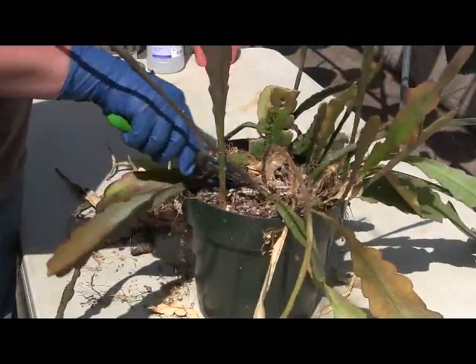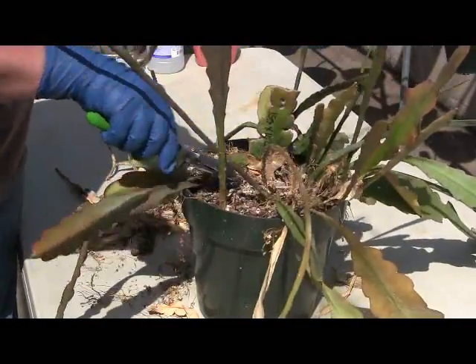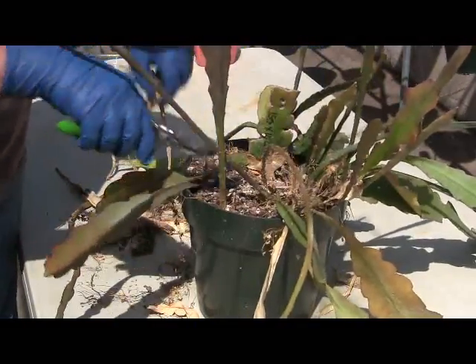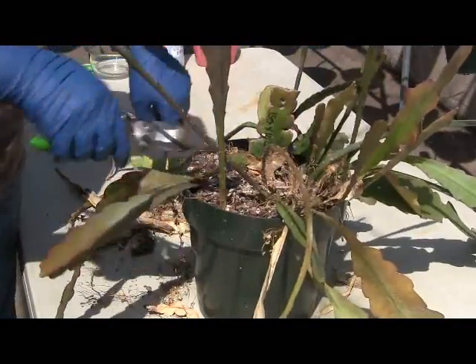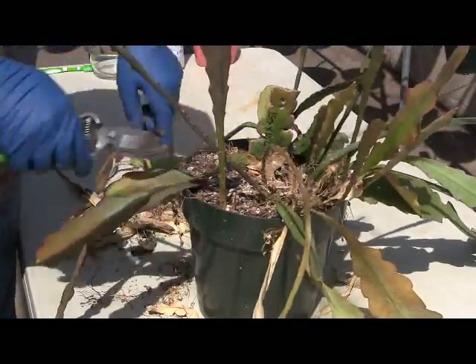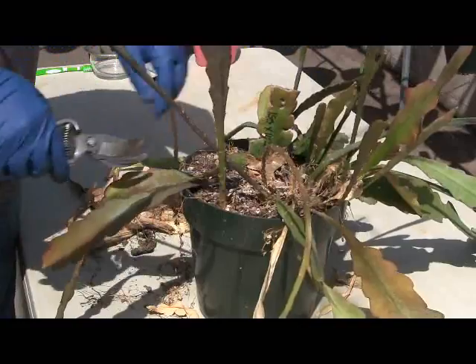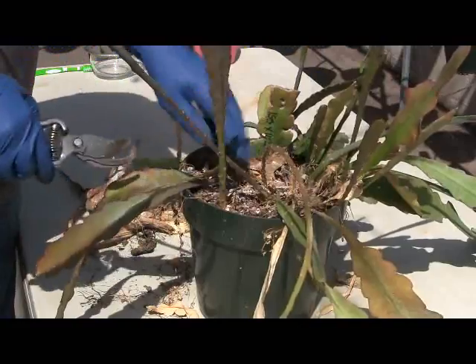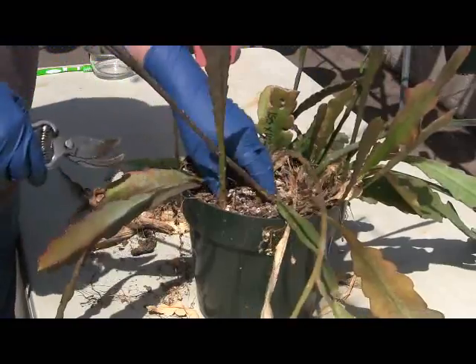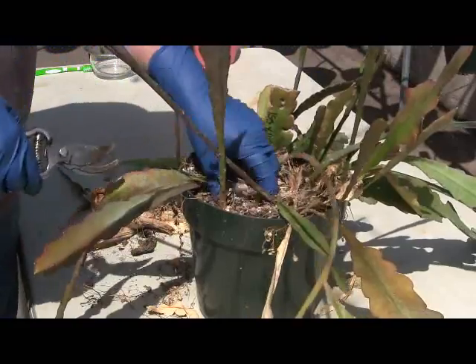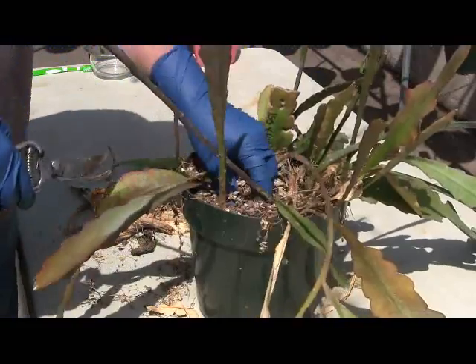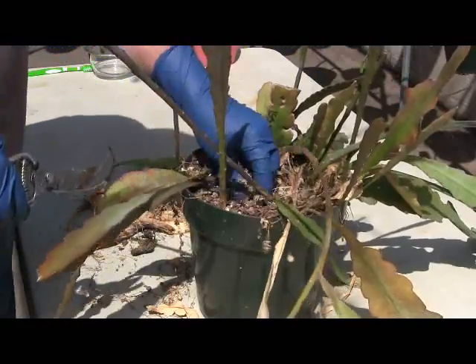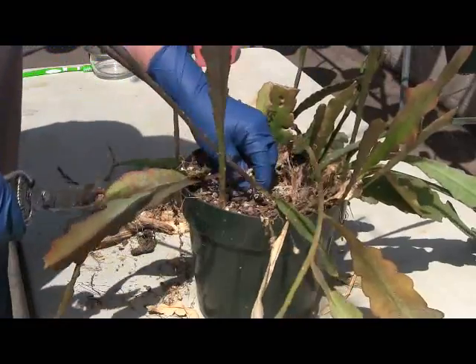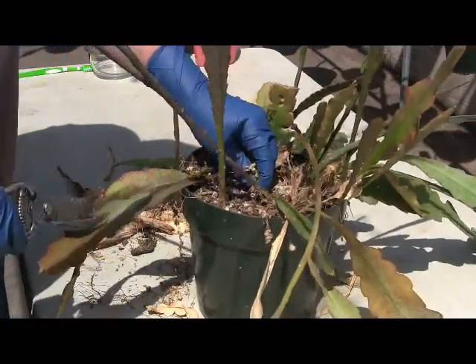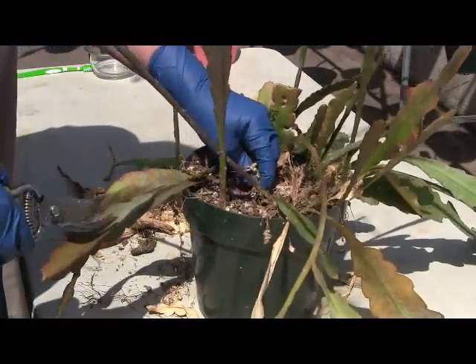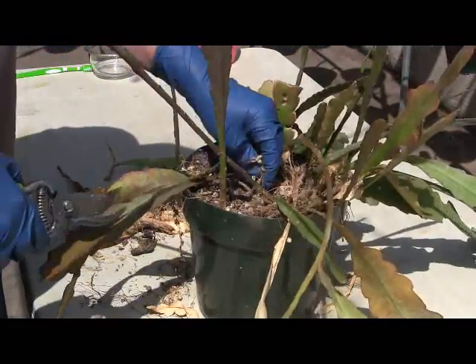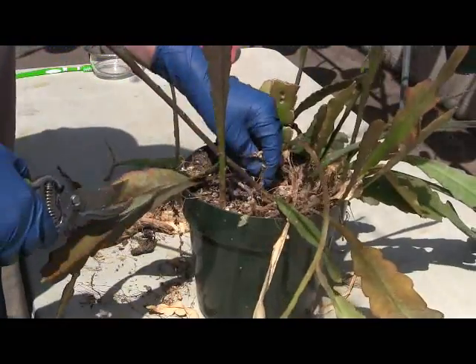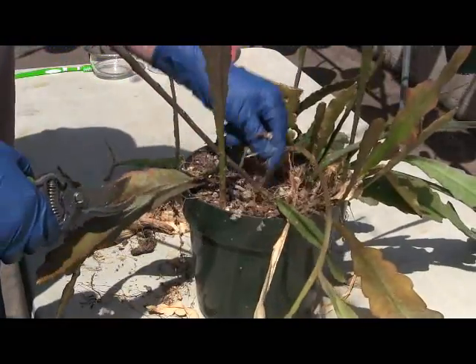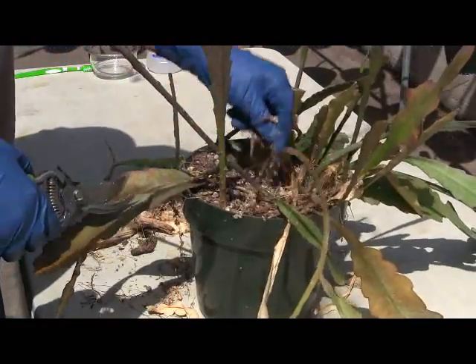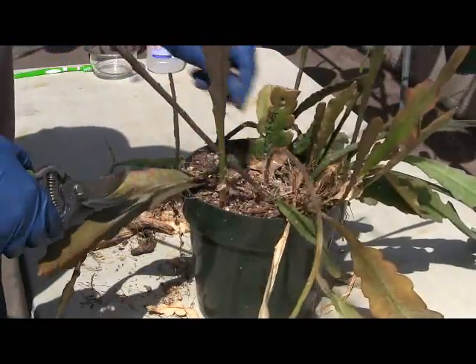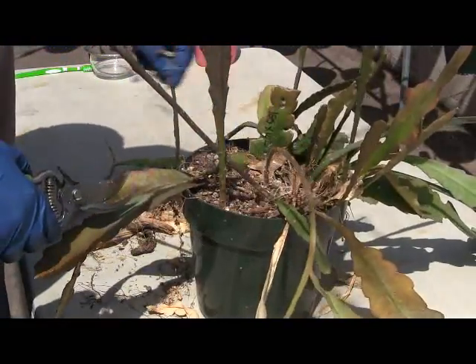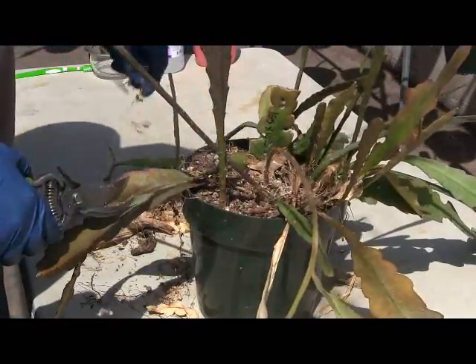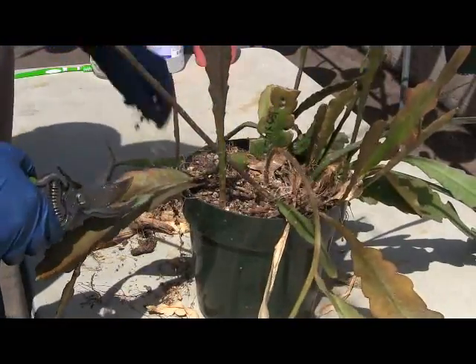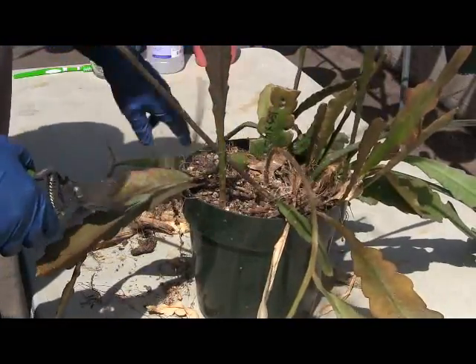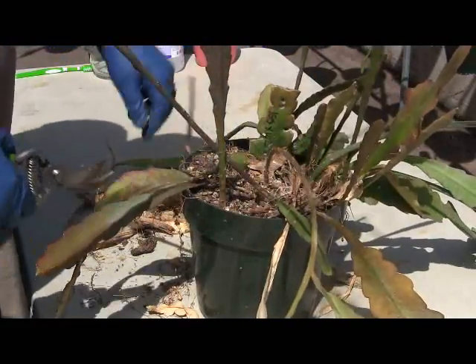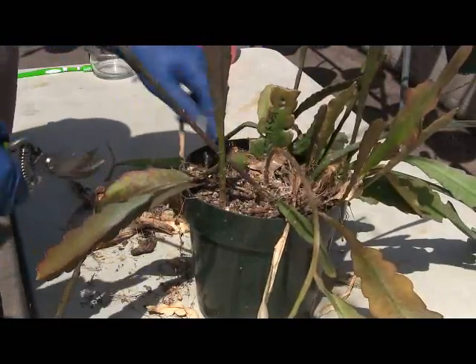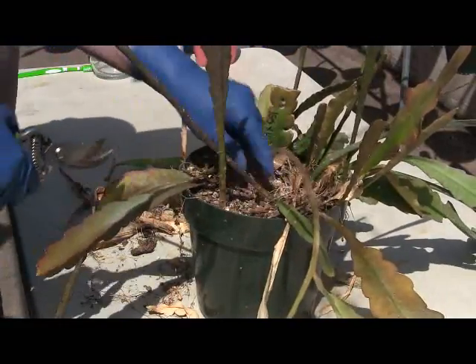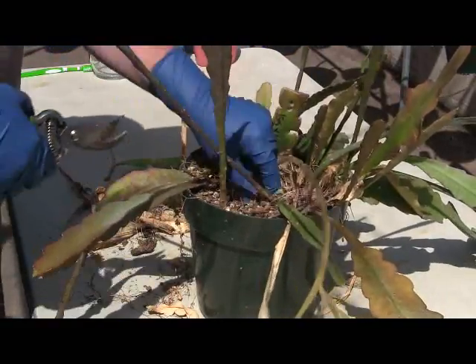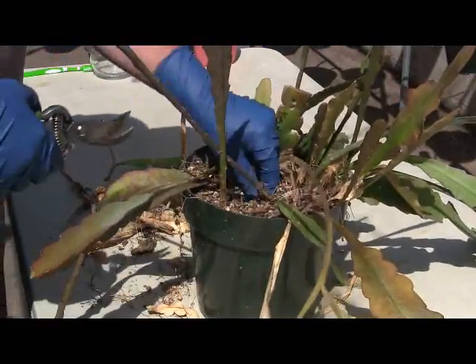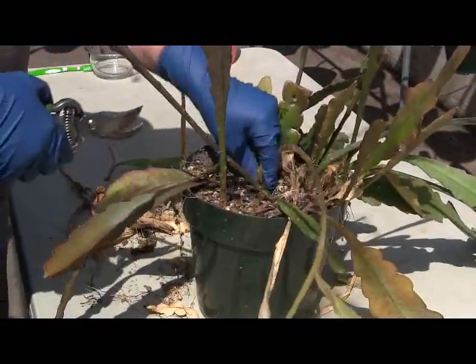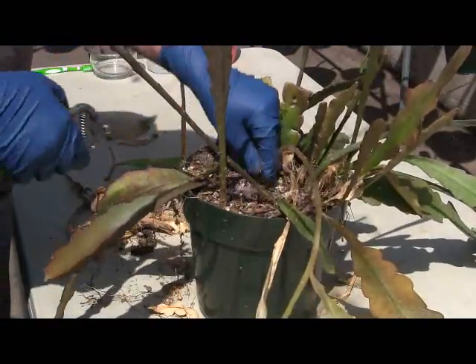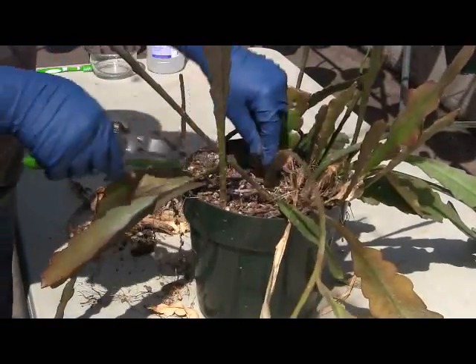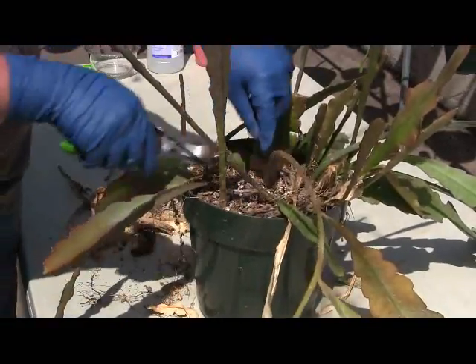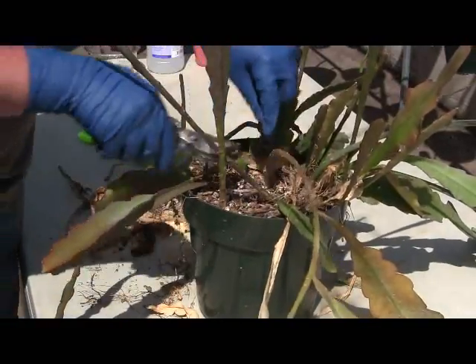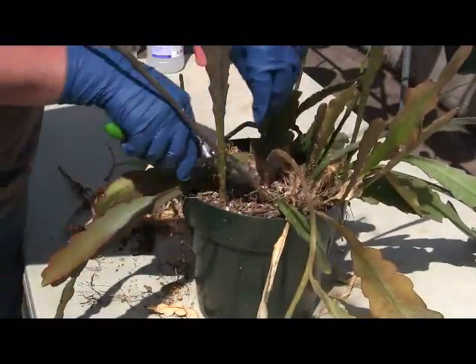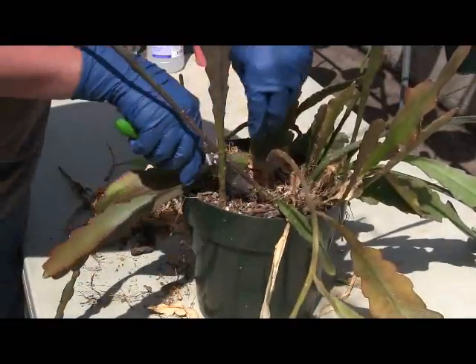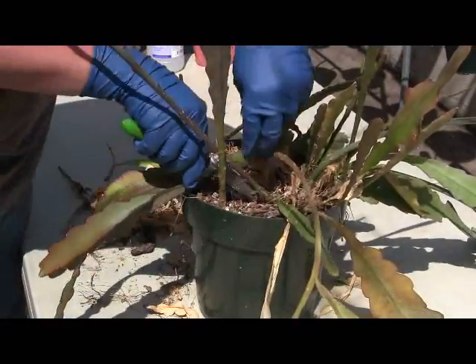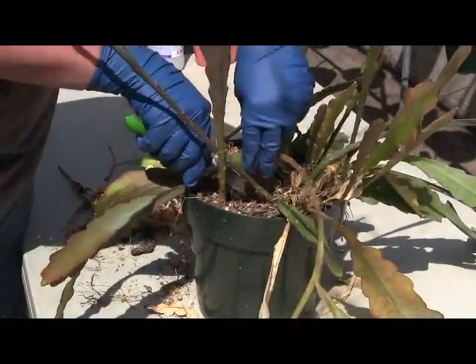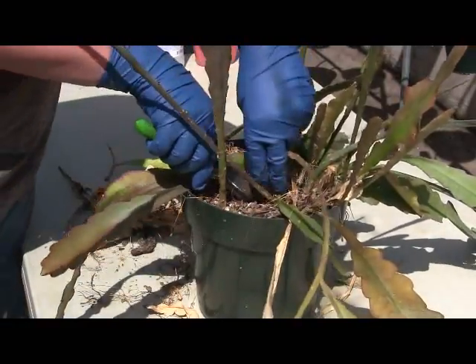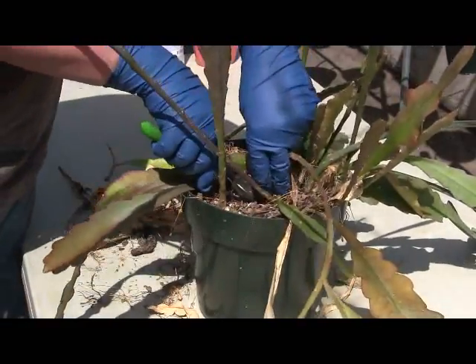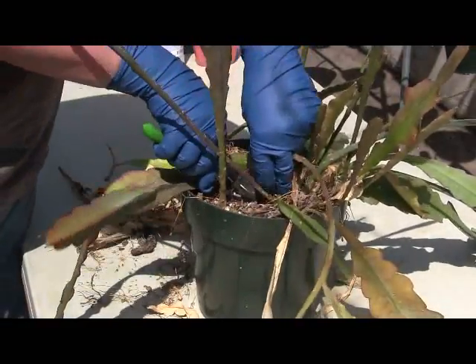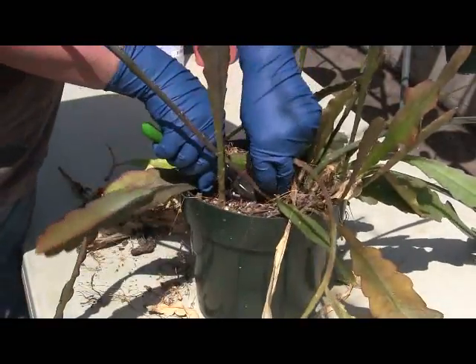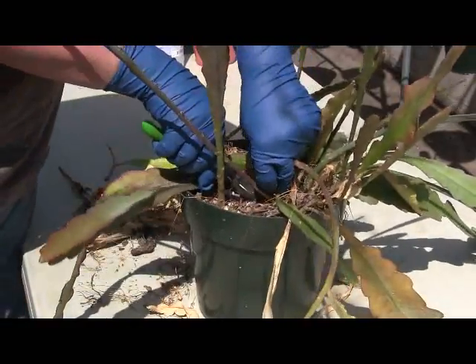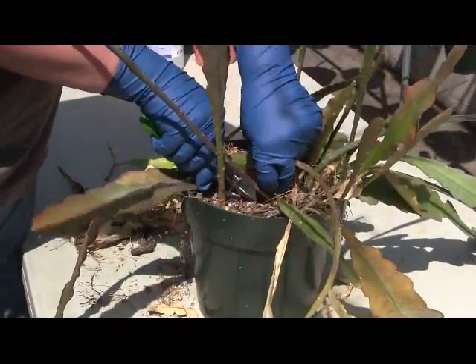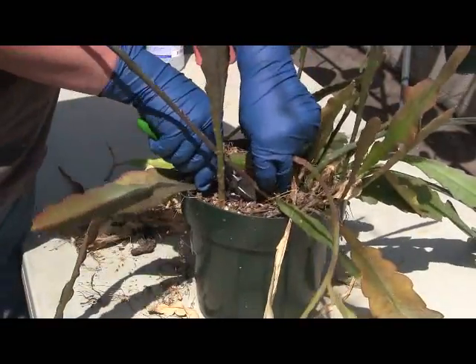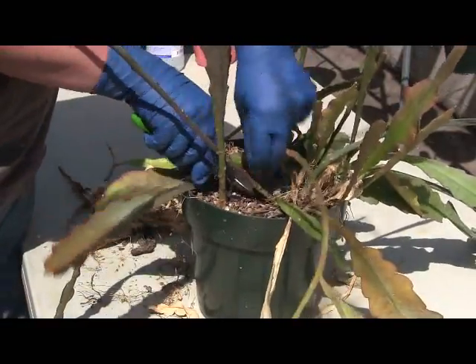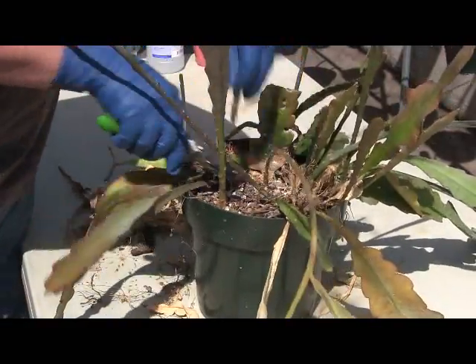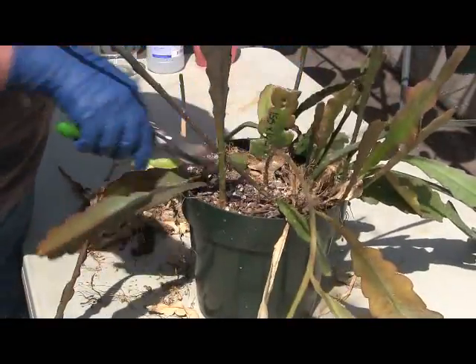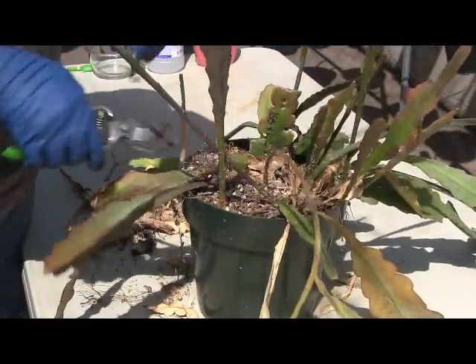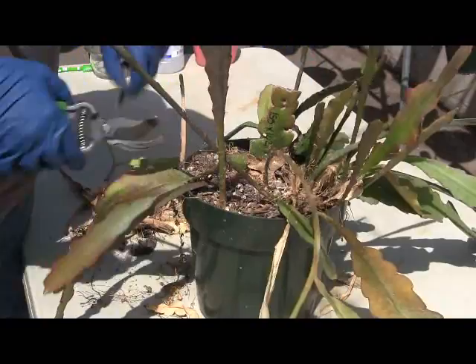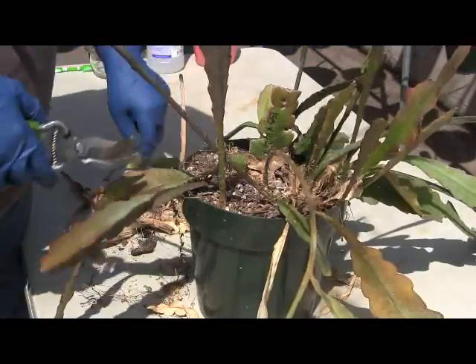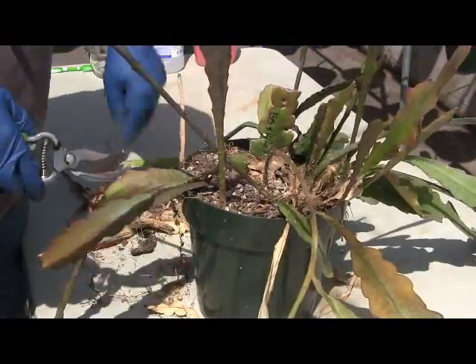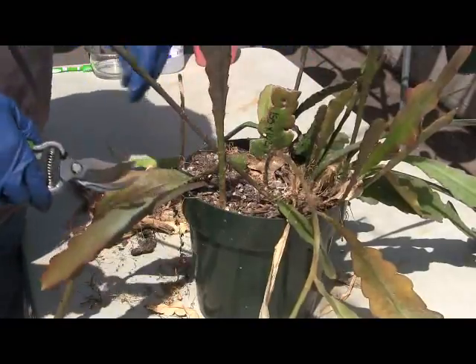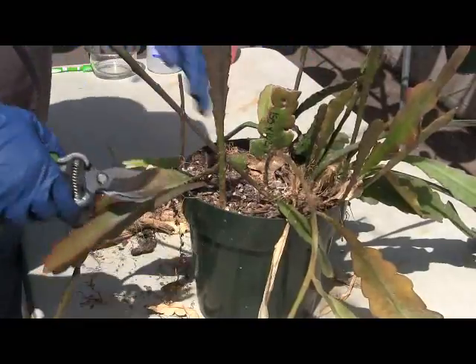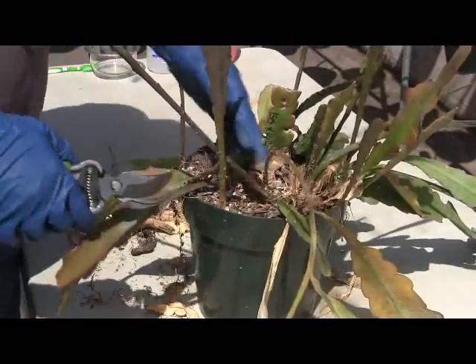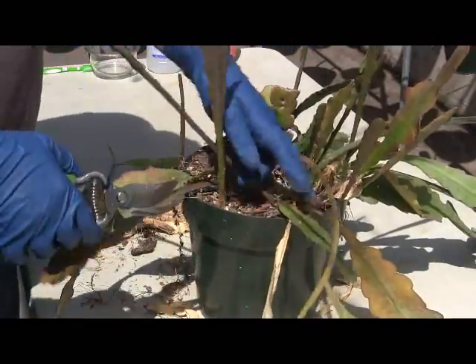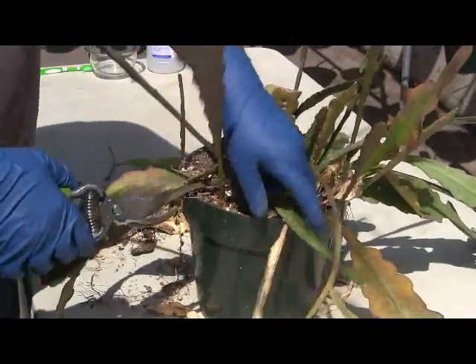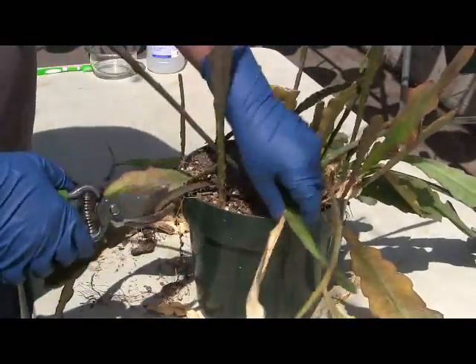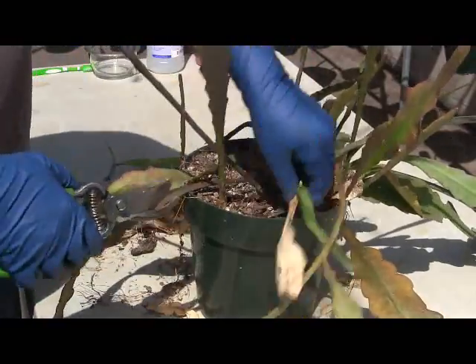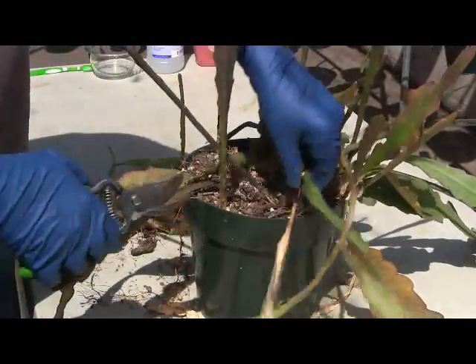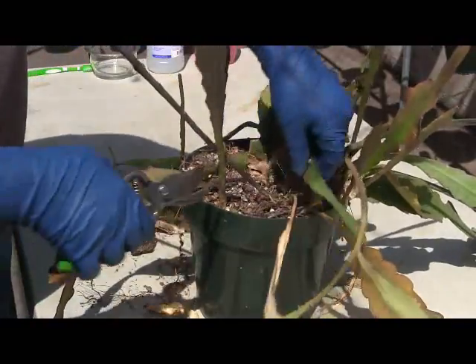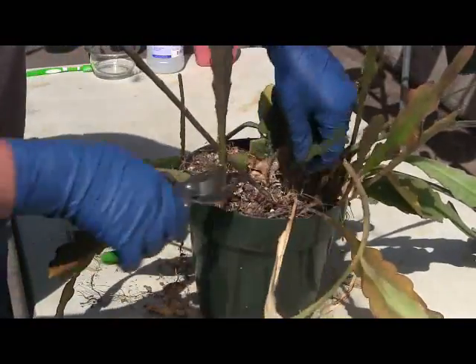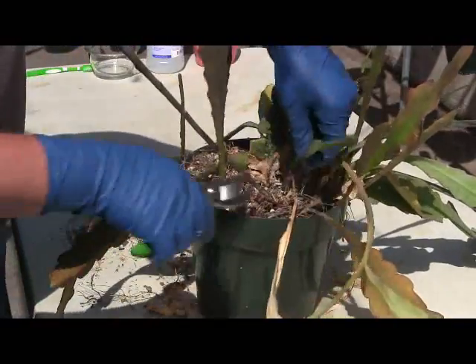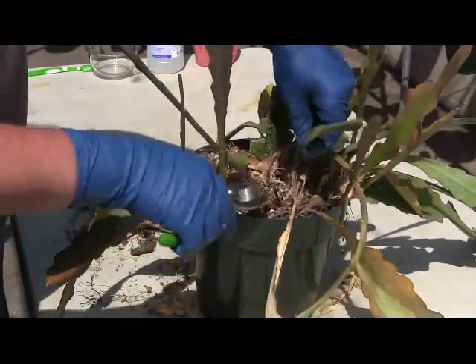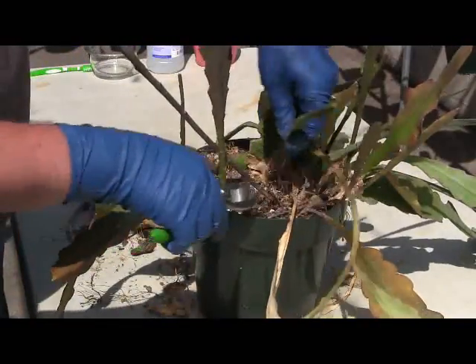If you've got fresh green growth coming out at the soil line, you want to be careful not to cut it as you get rid of some of this old stuff.